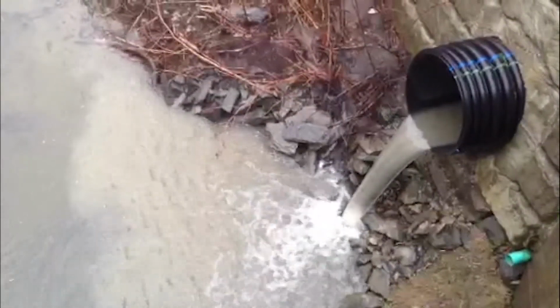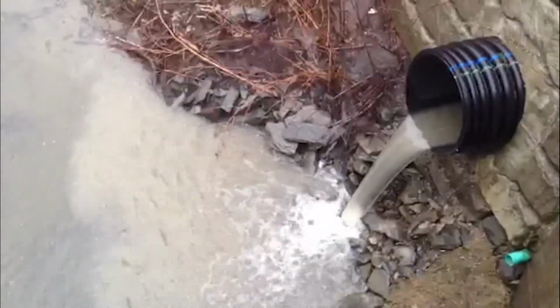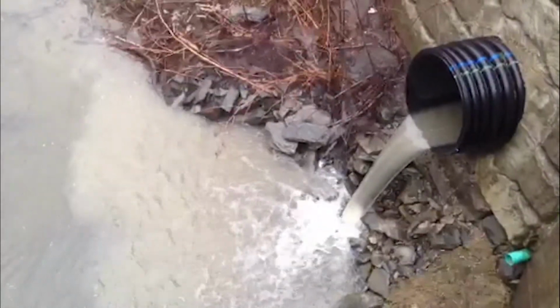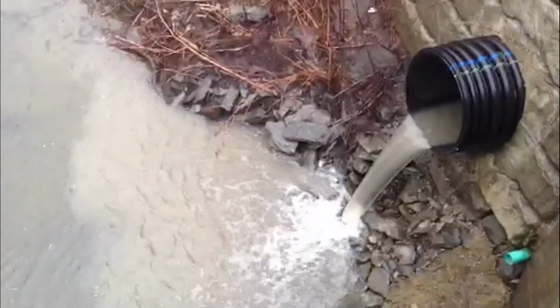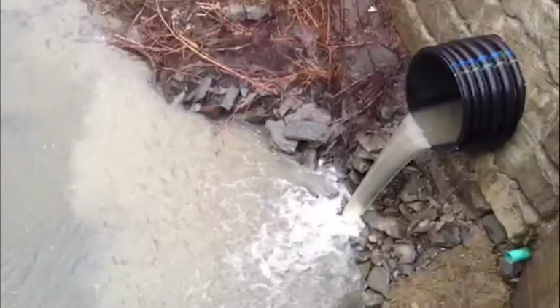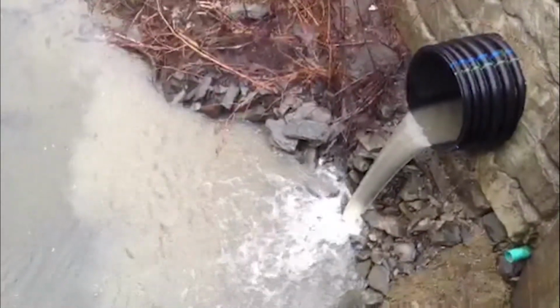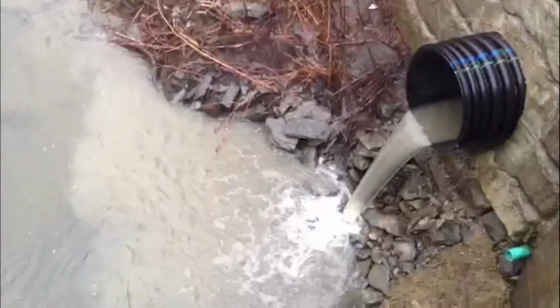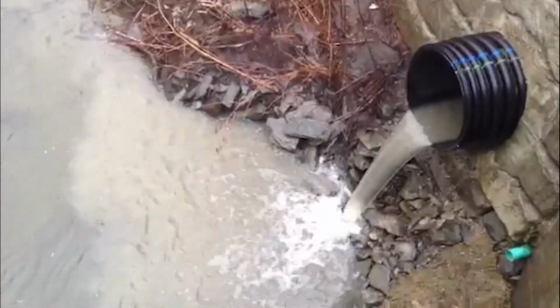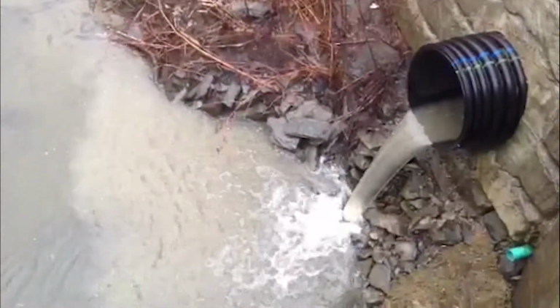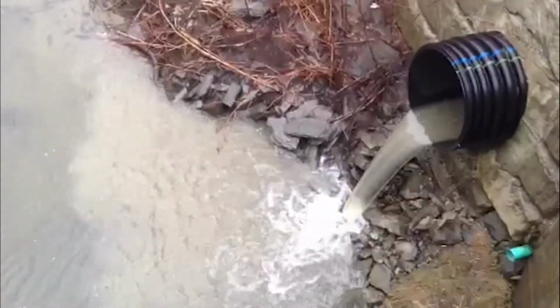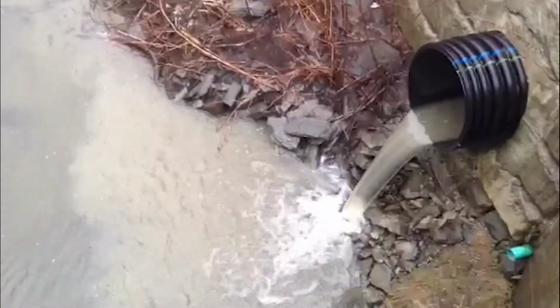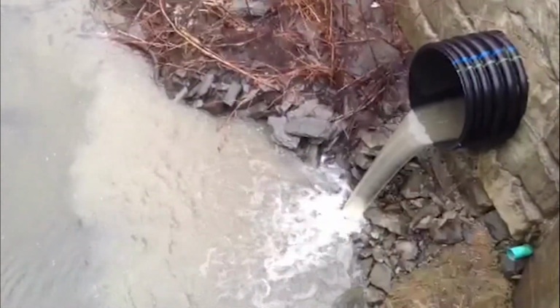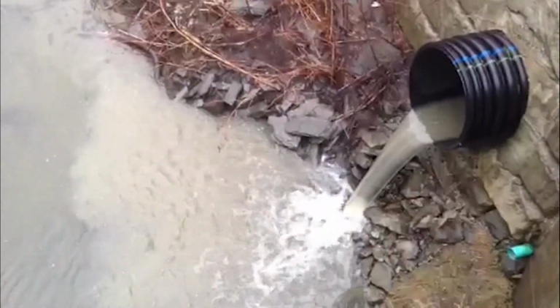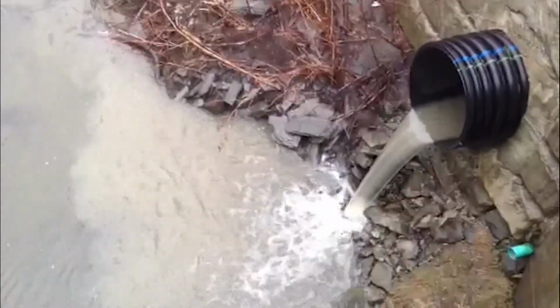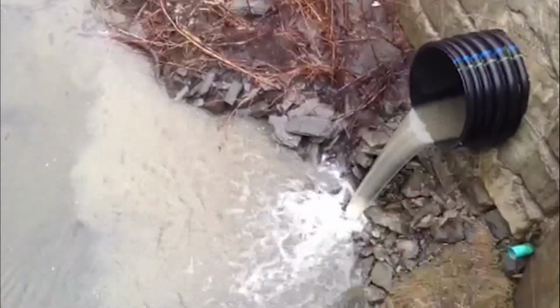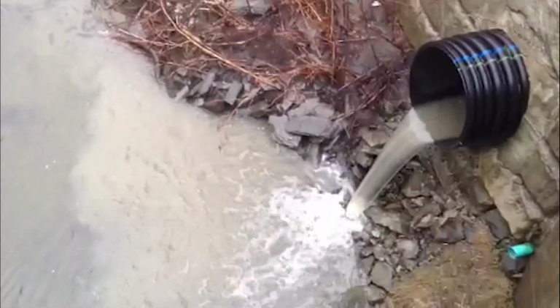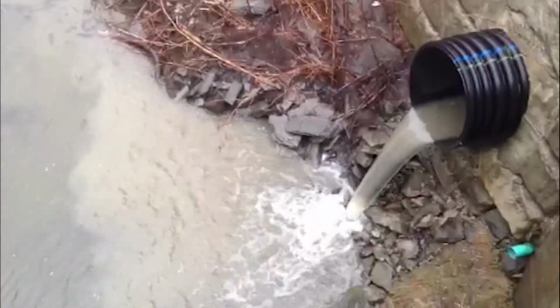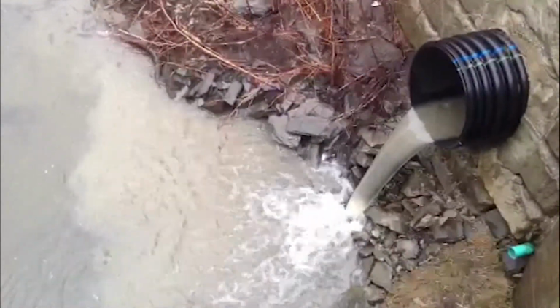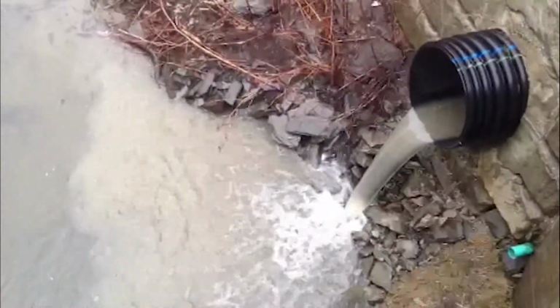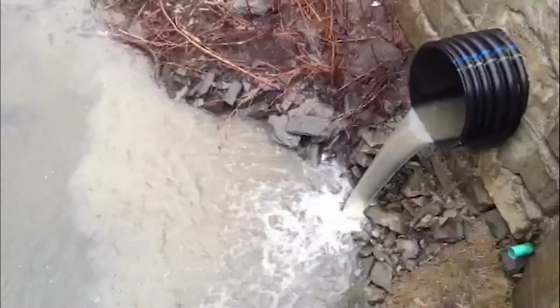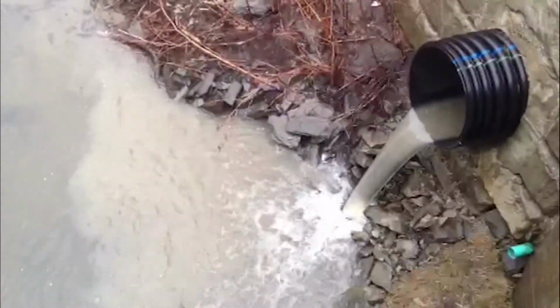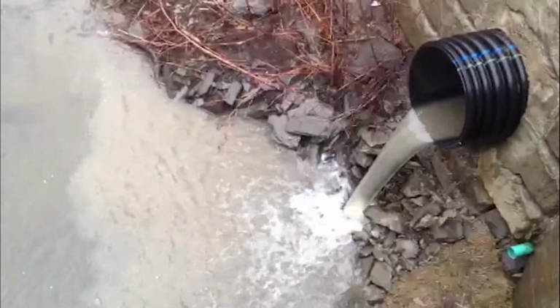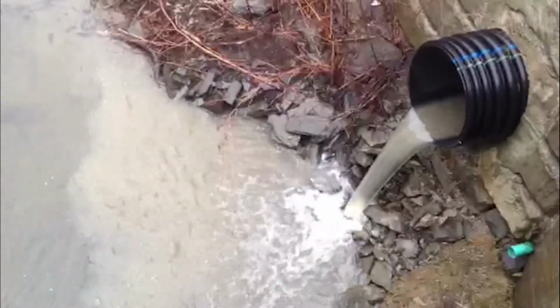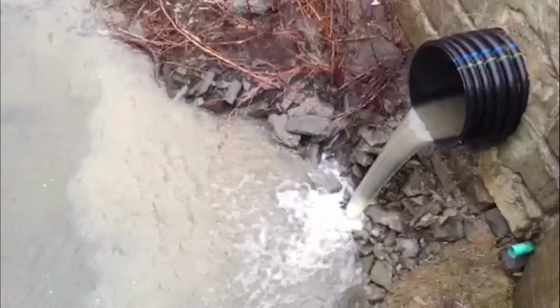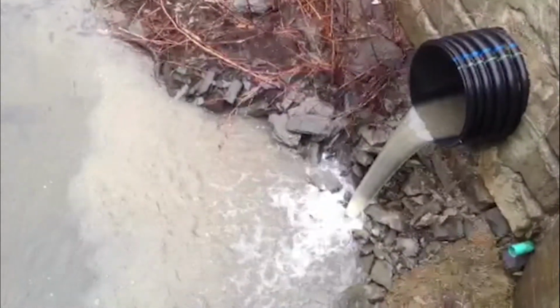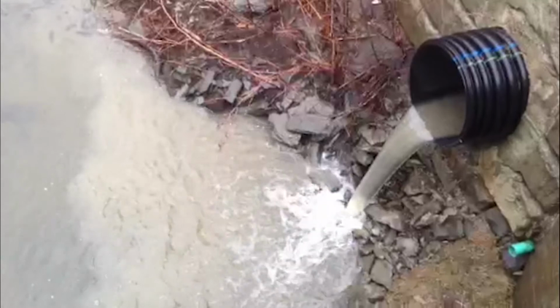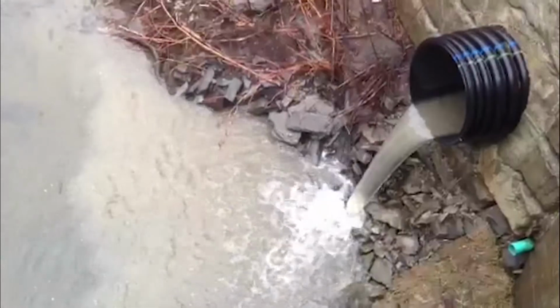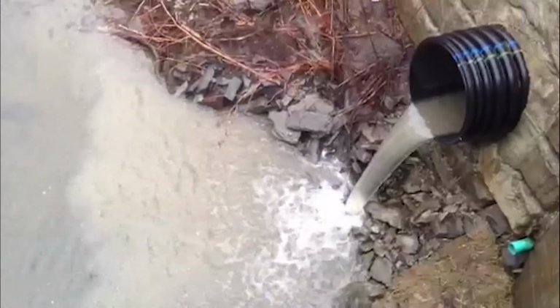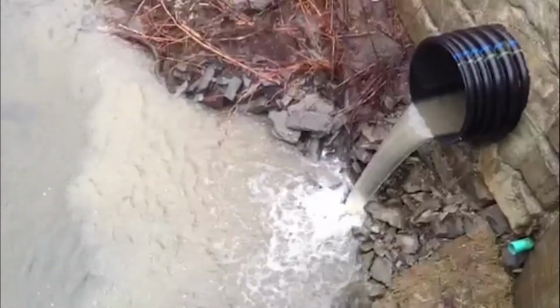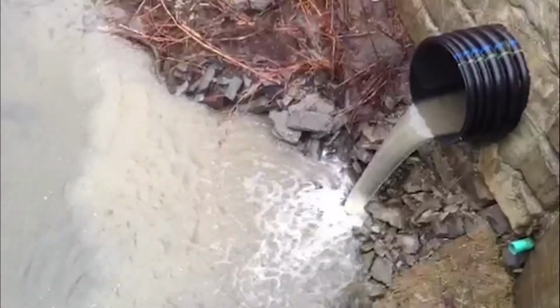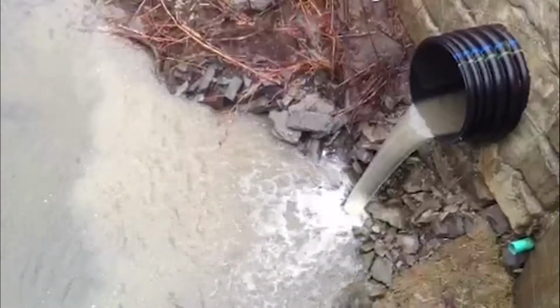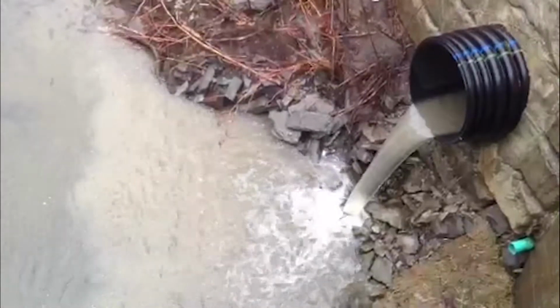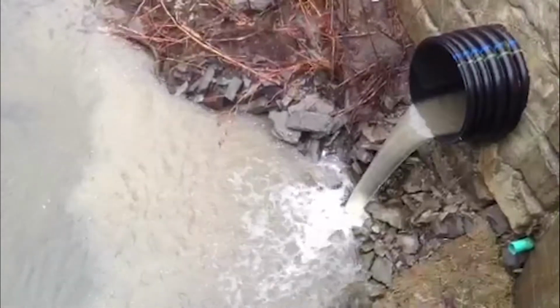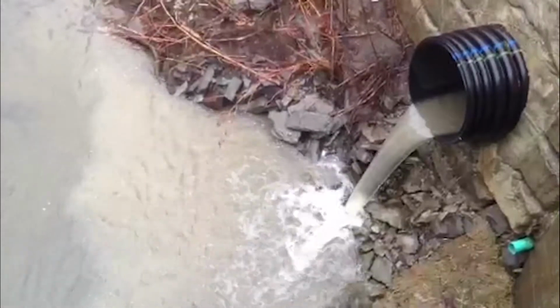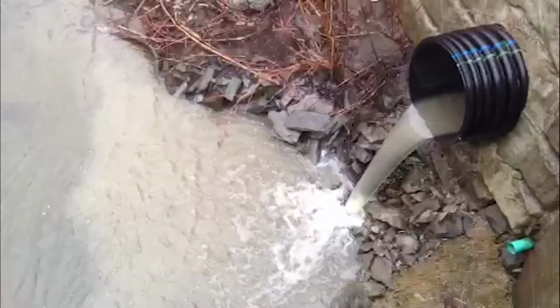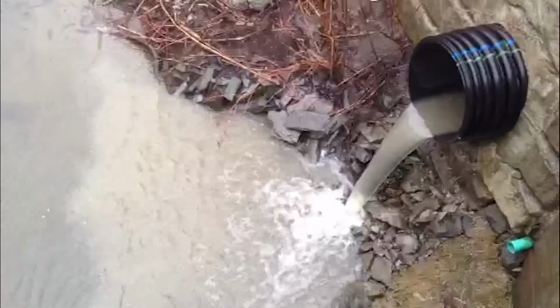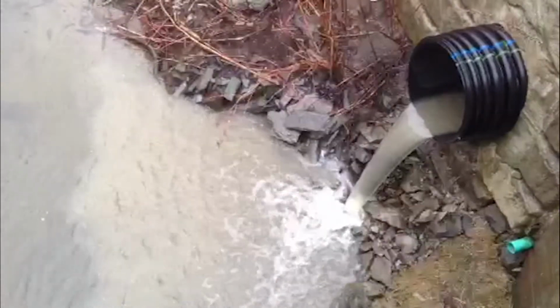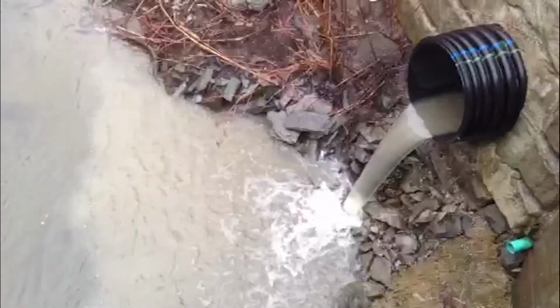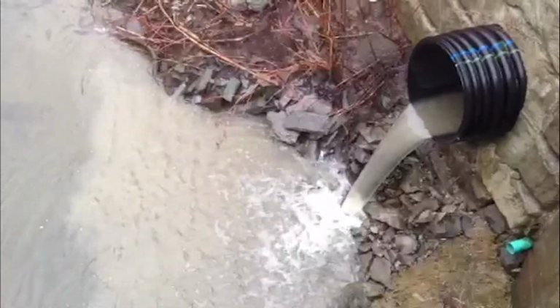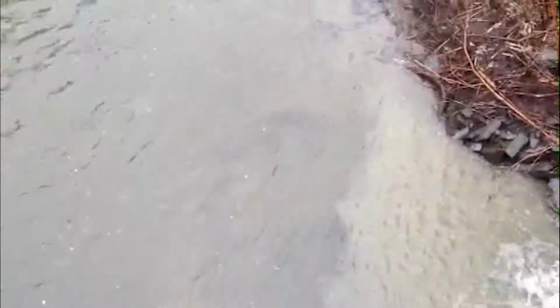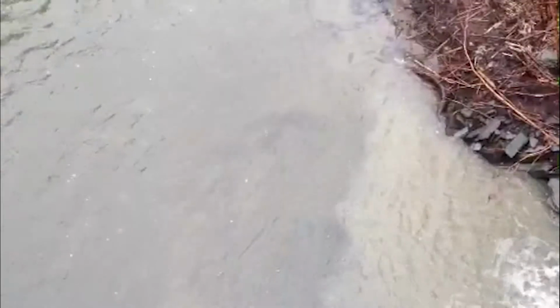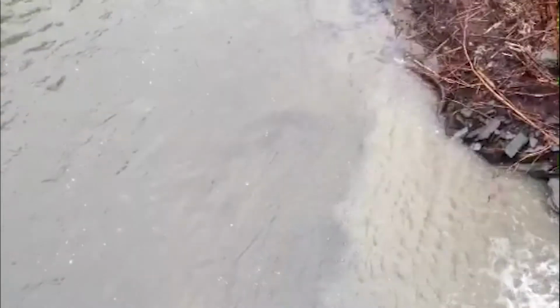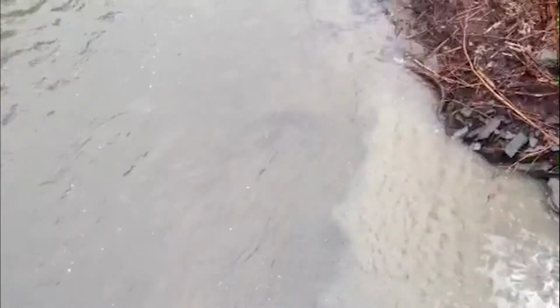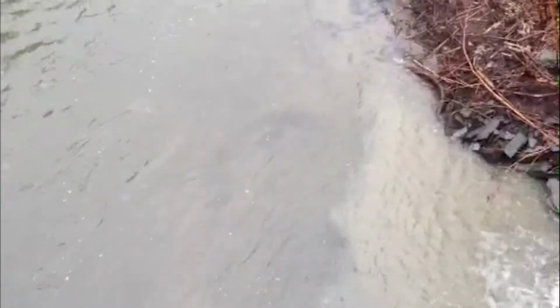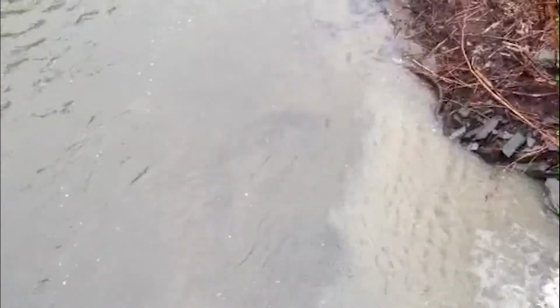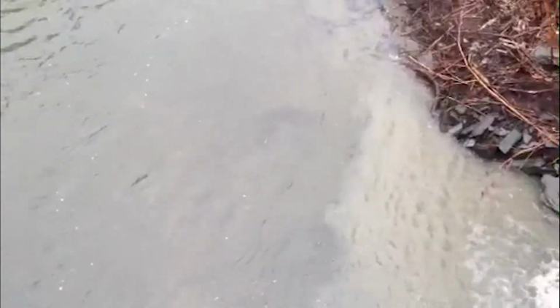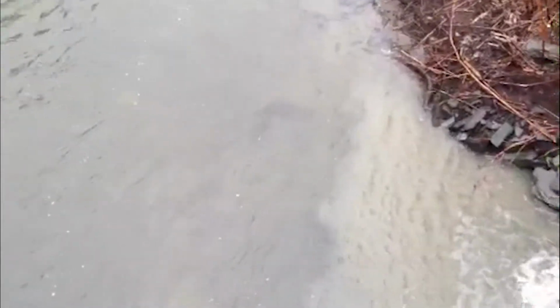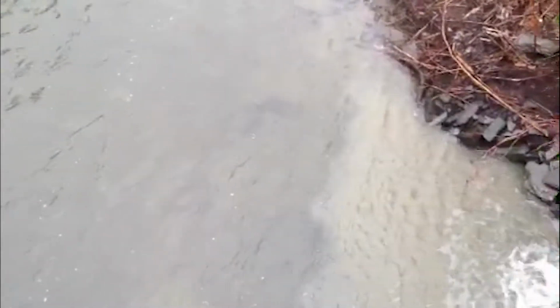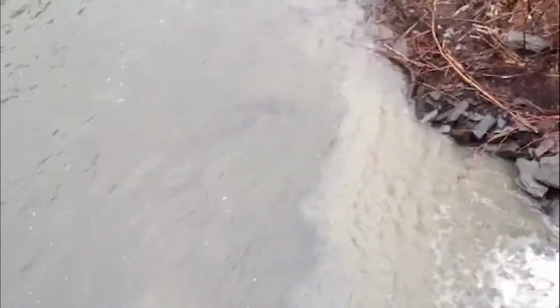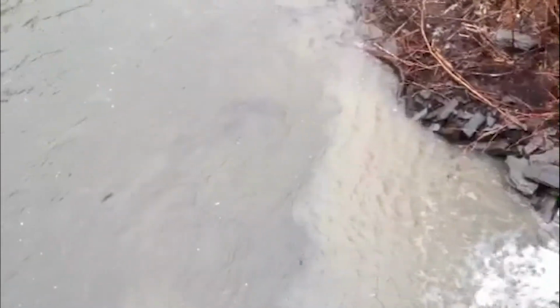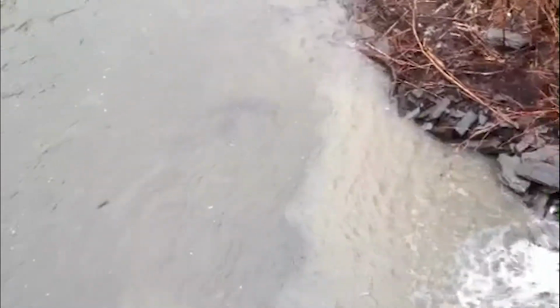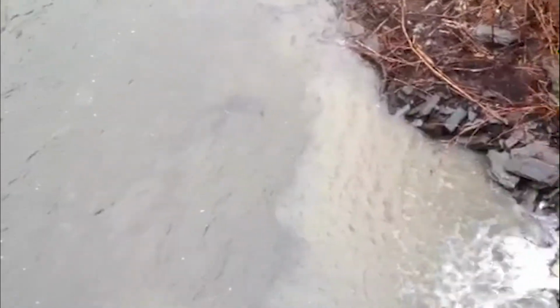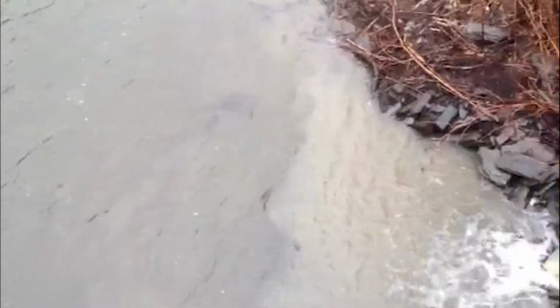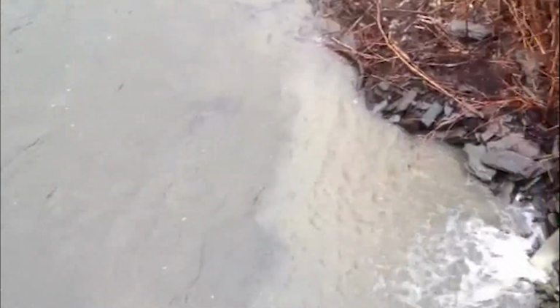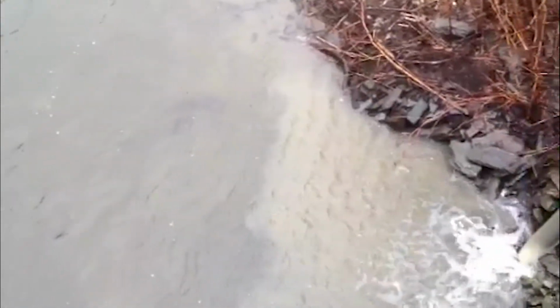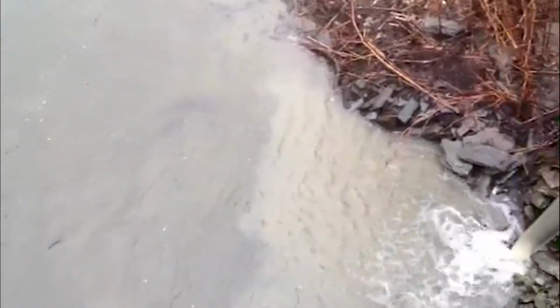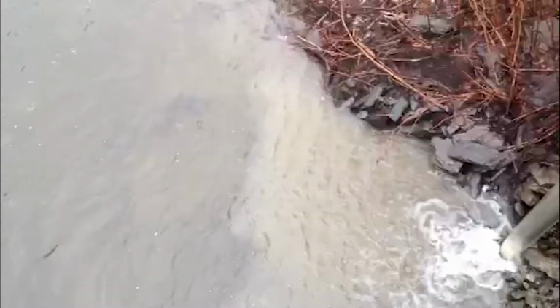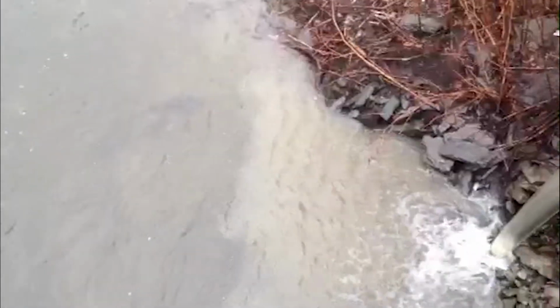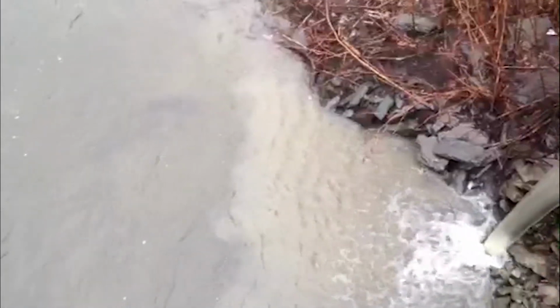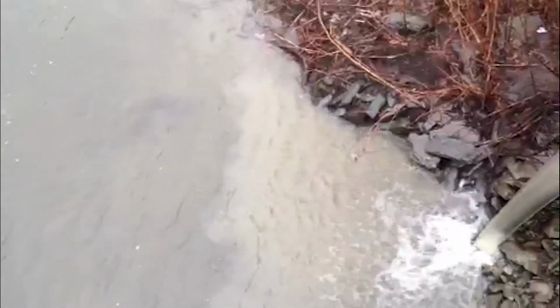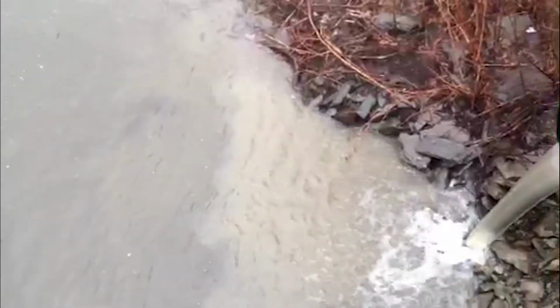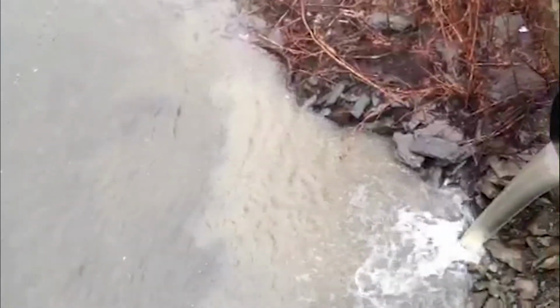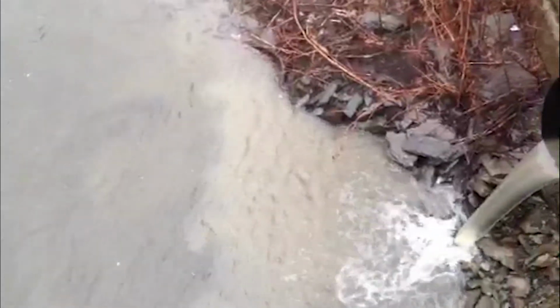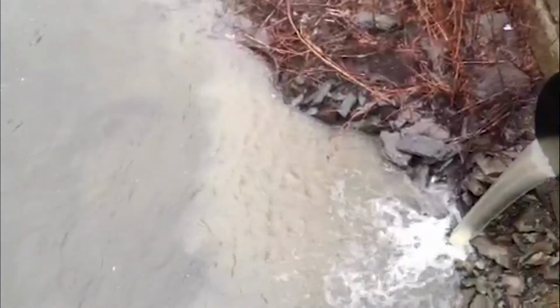In cities, towns, and villages, stormwater runoff typically flows into storm drains in the street, then usually directly into rivers and lakes.